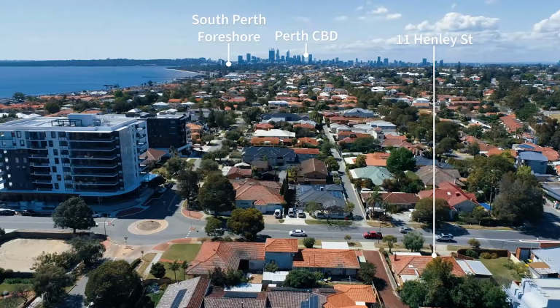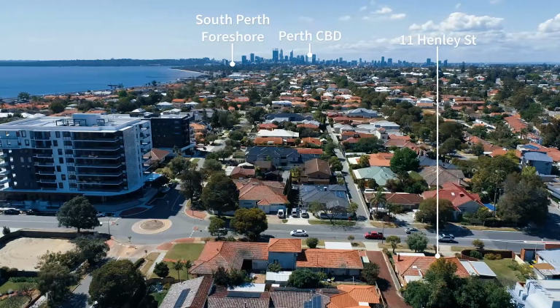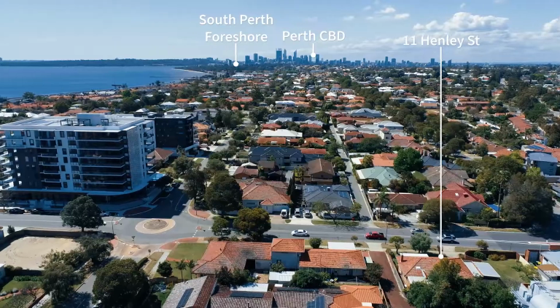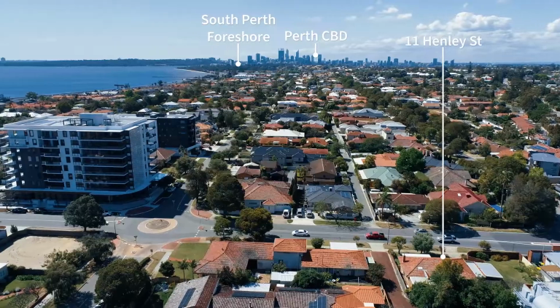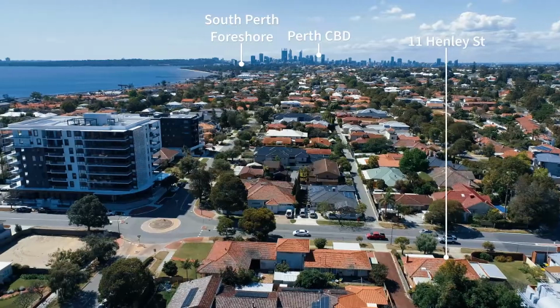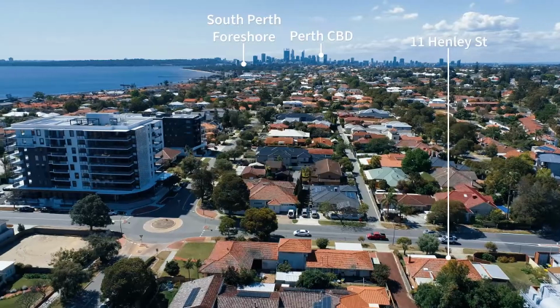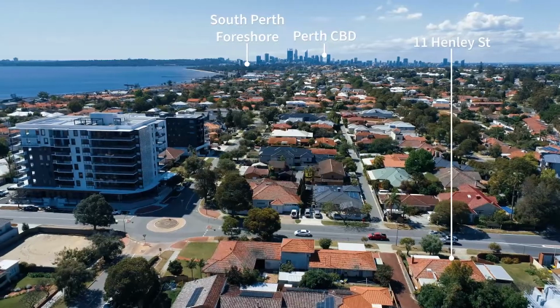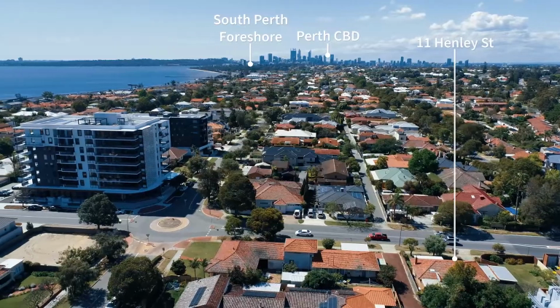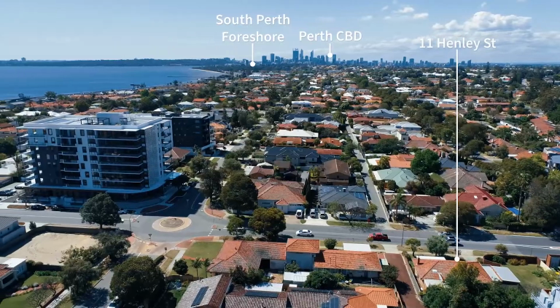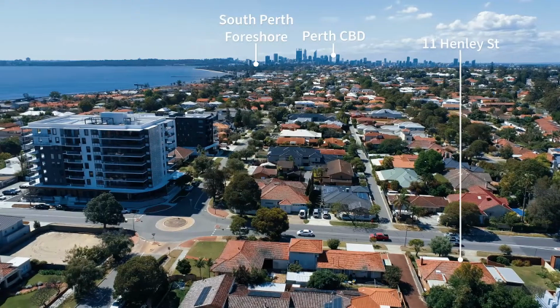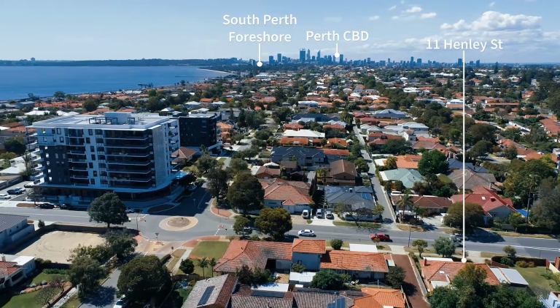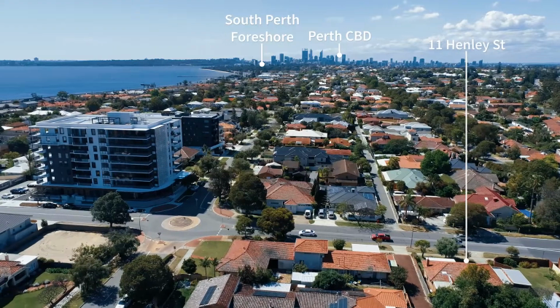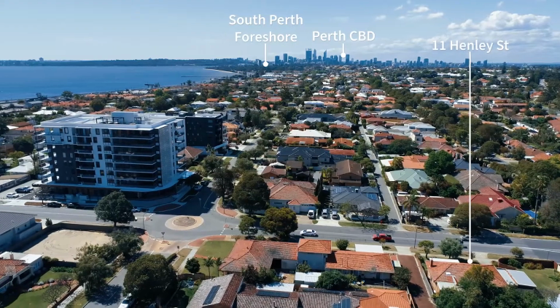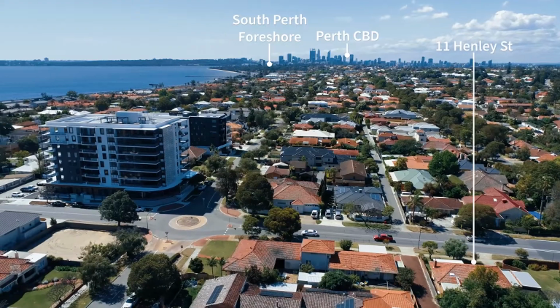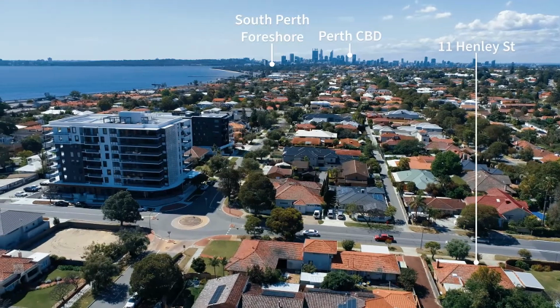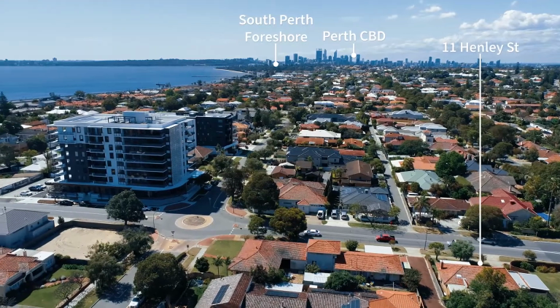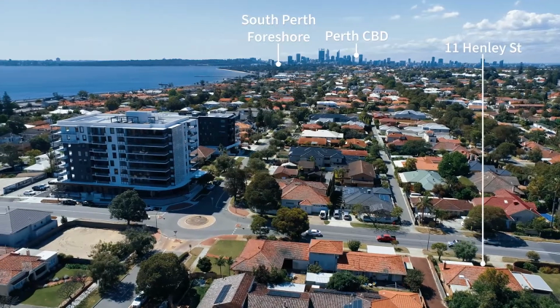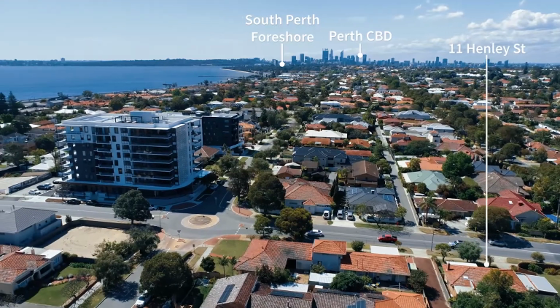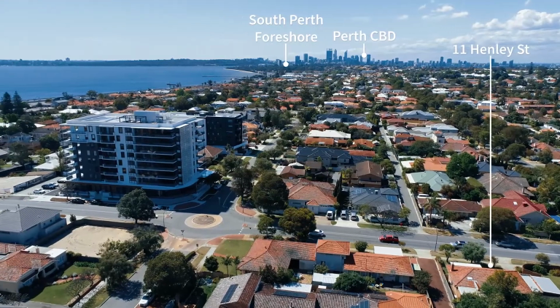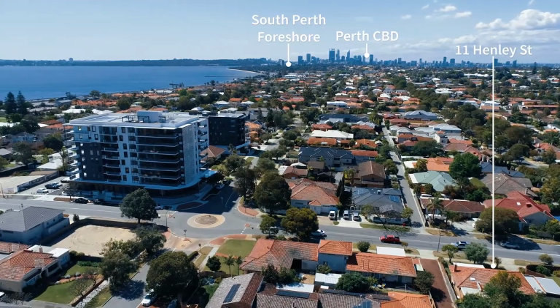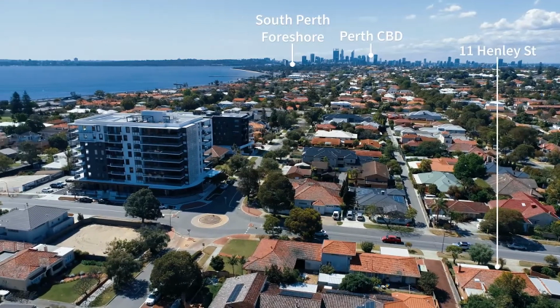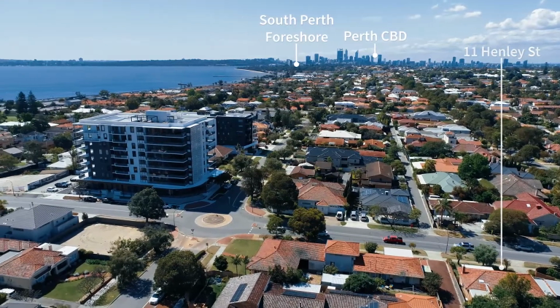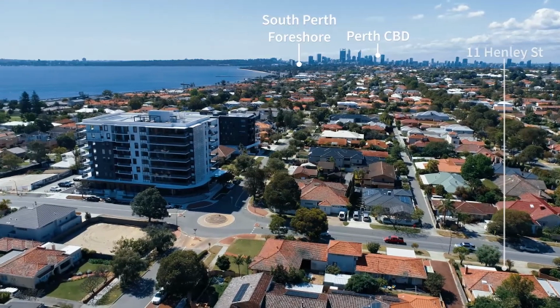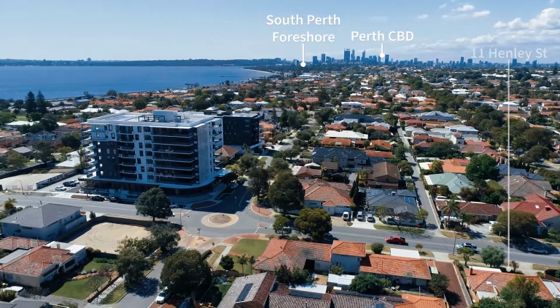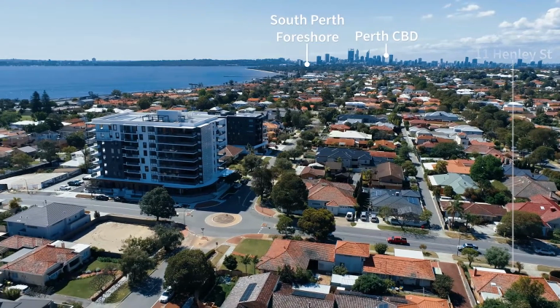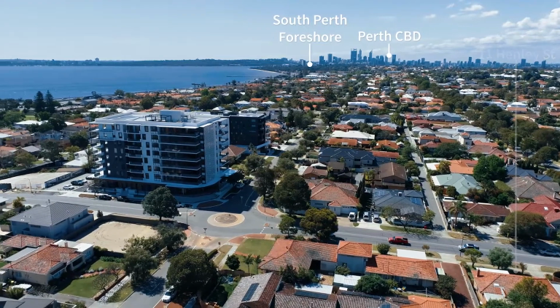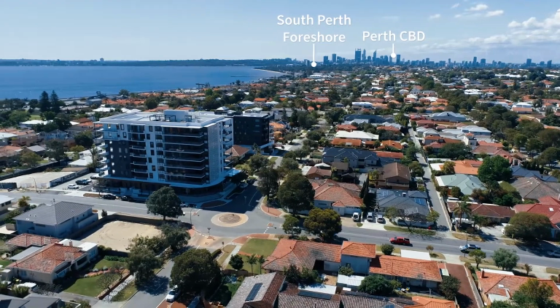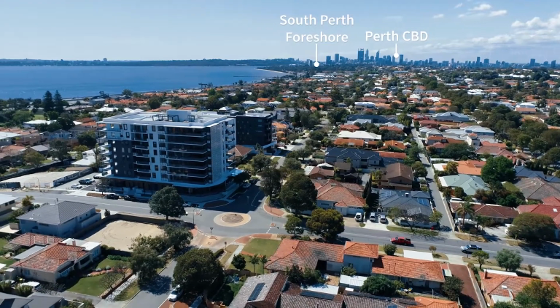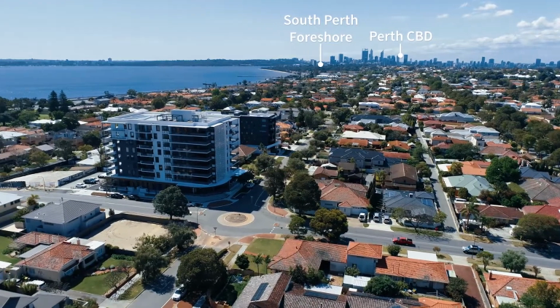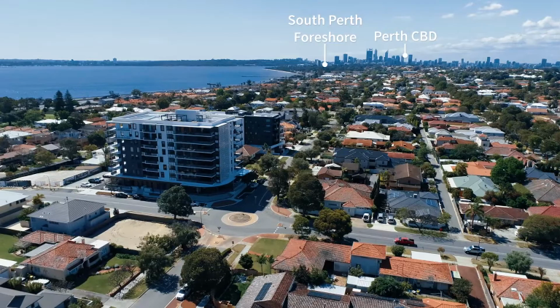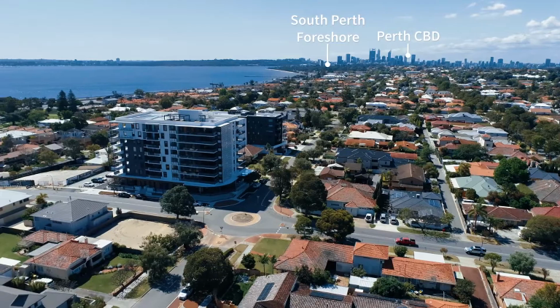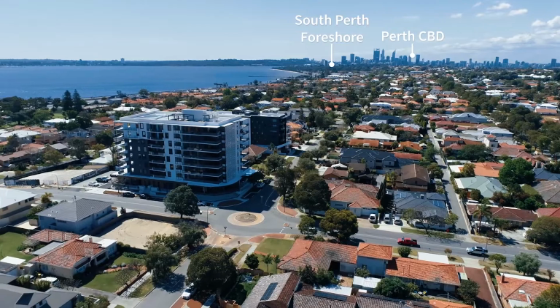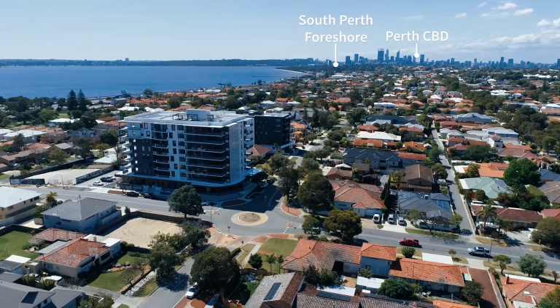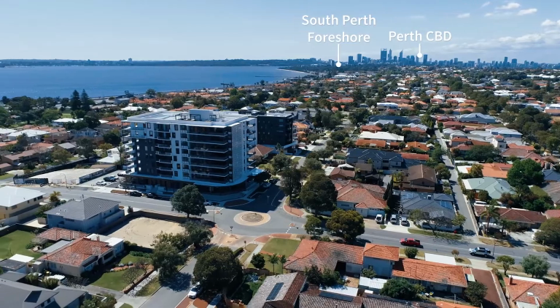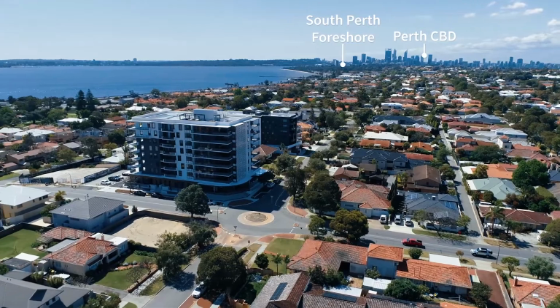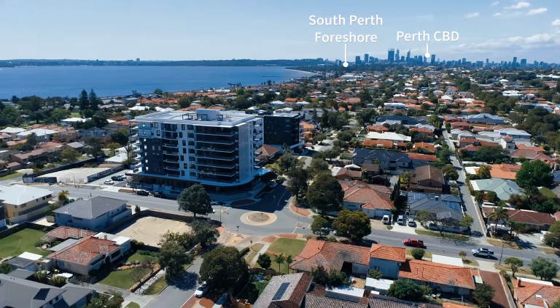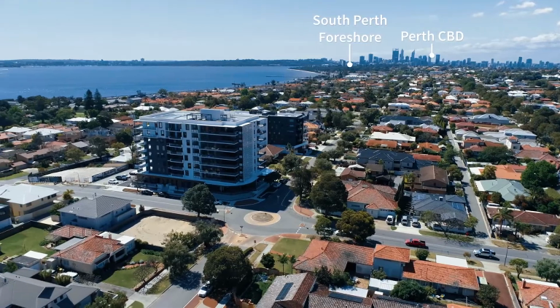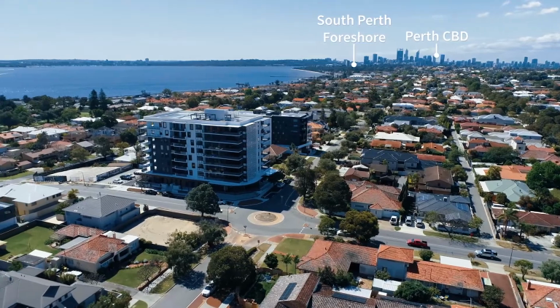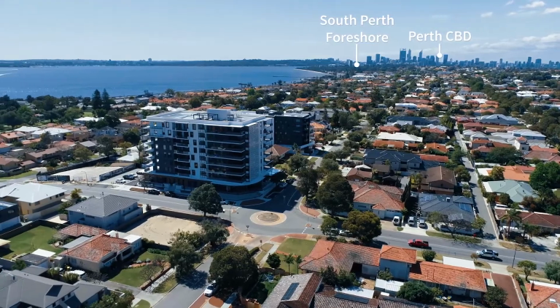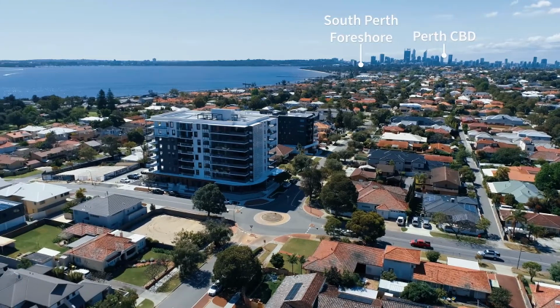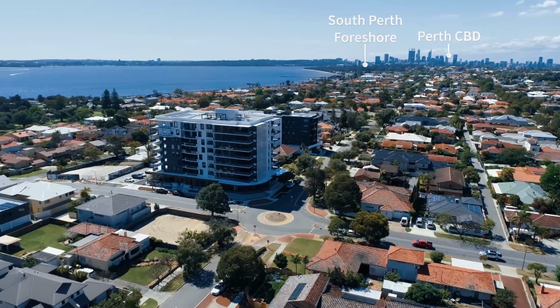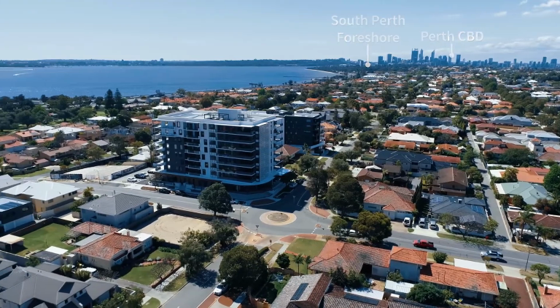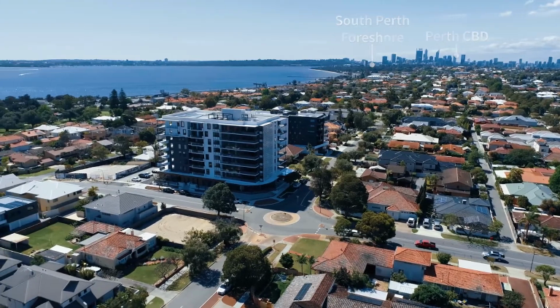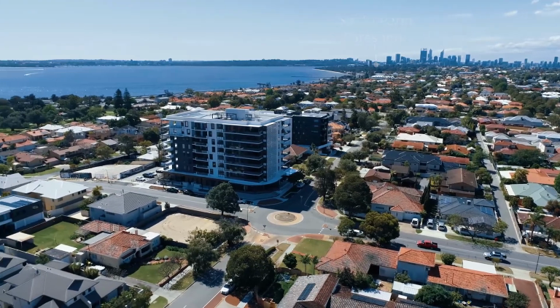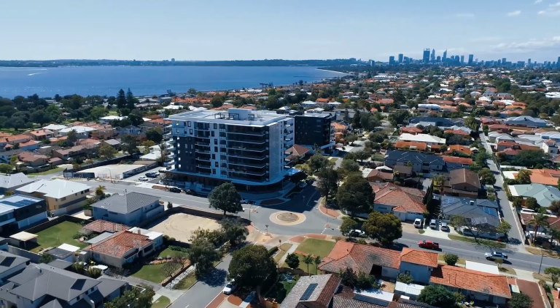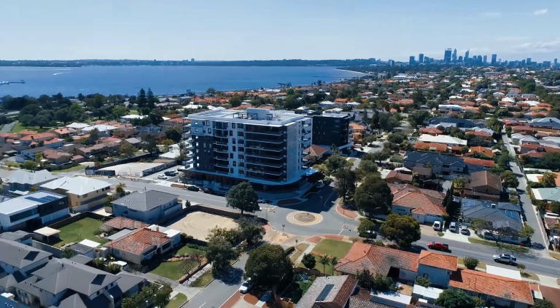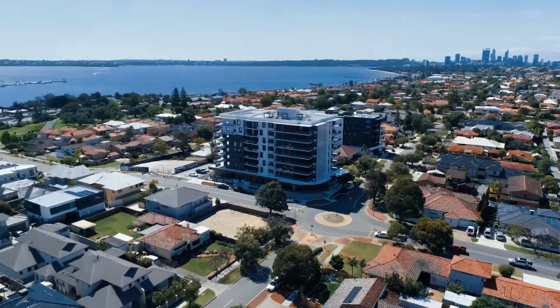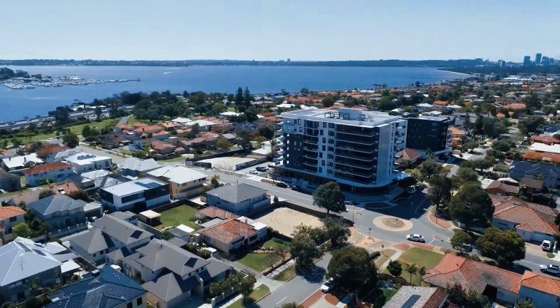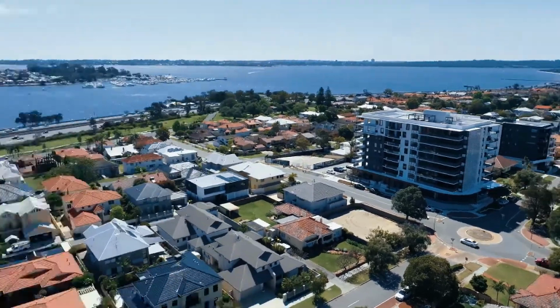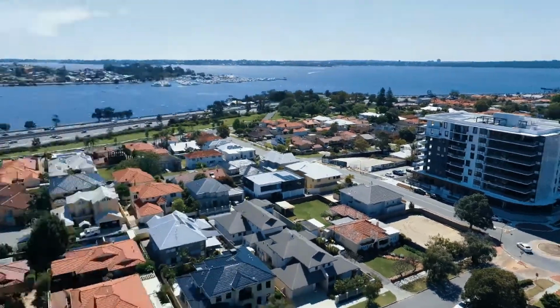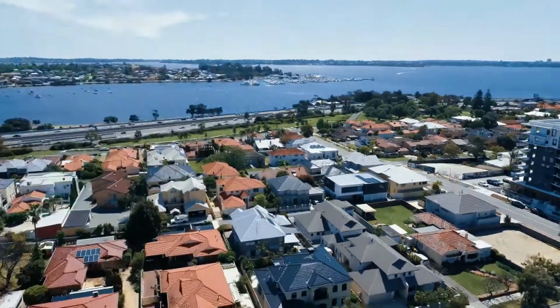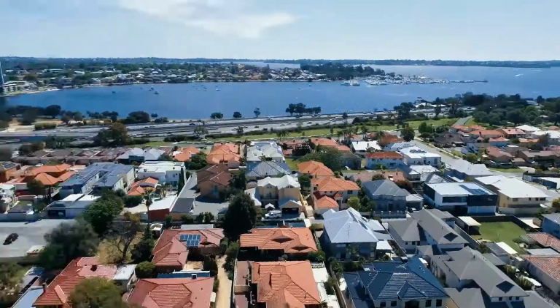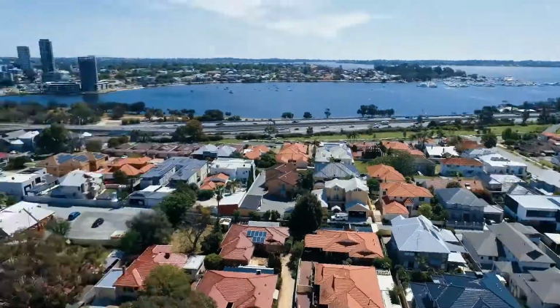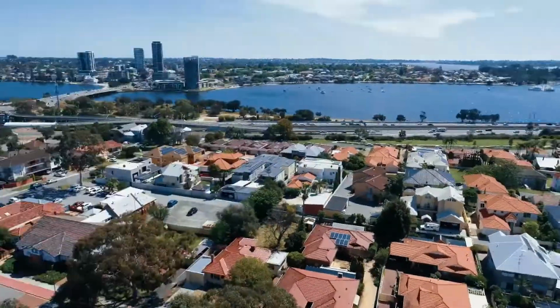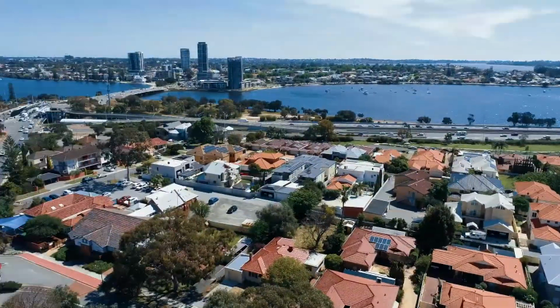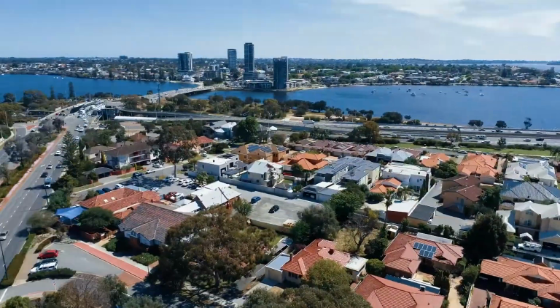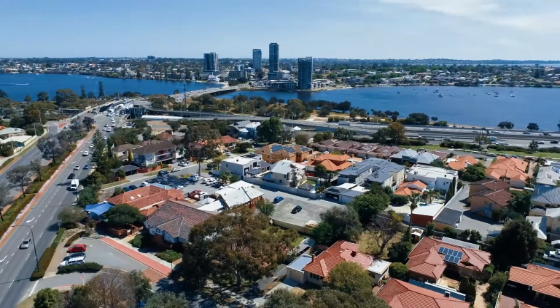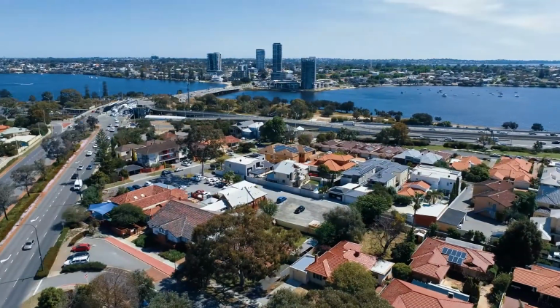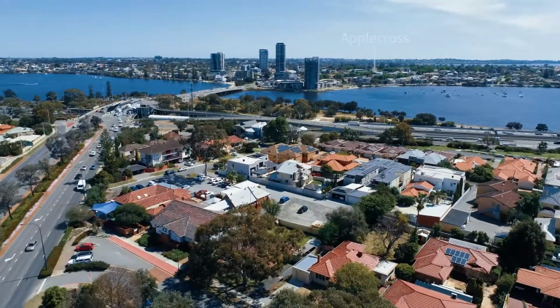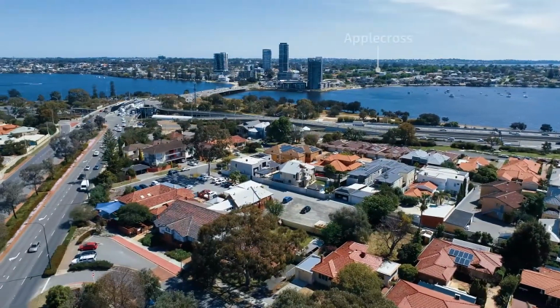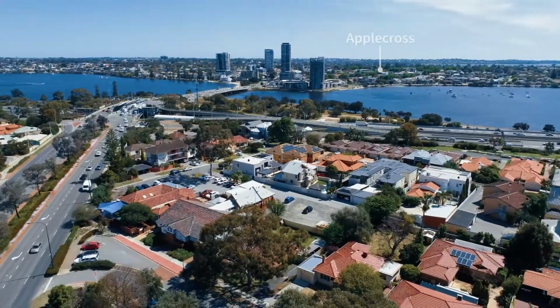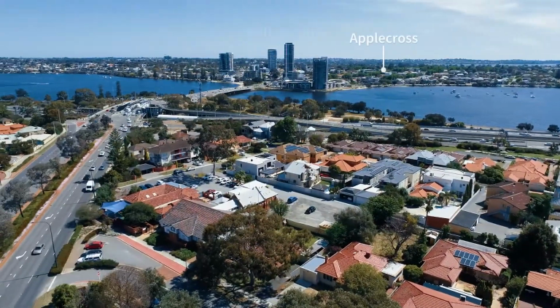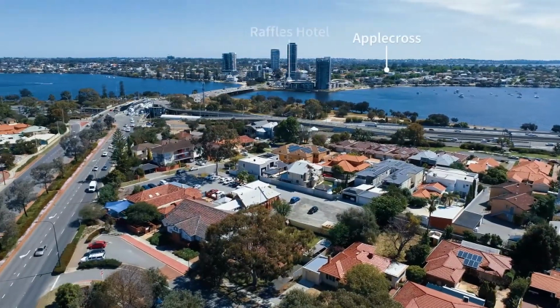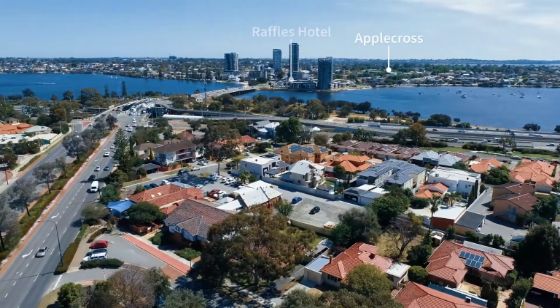With new and exciting developments taking place all around you, it is easy to see why this location cannot be beaten.